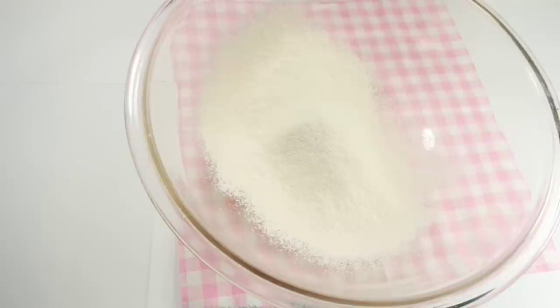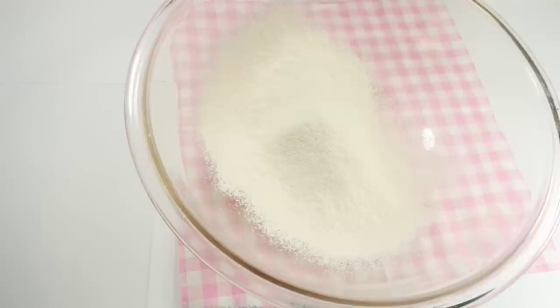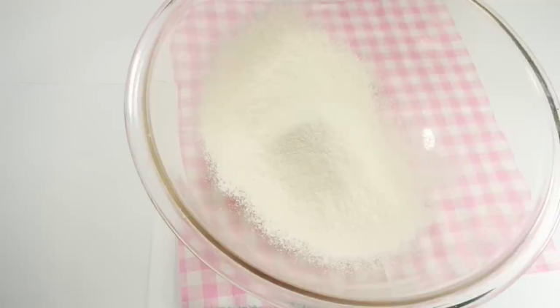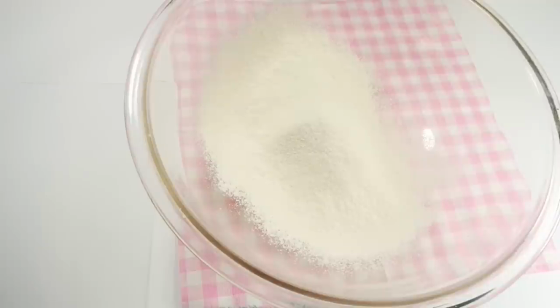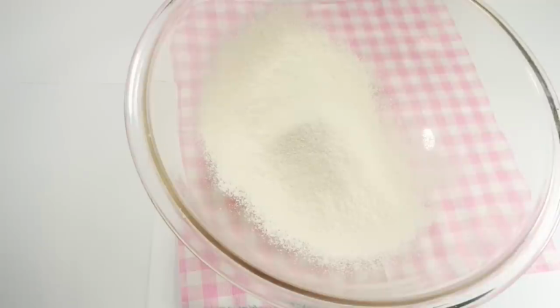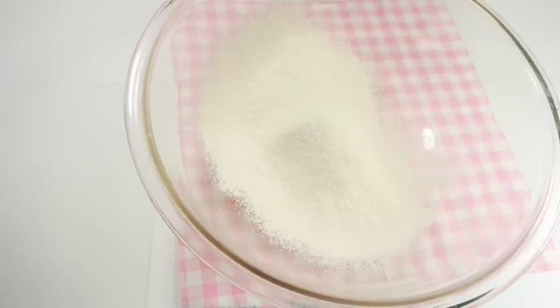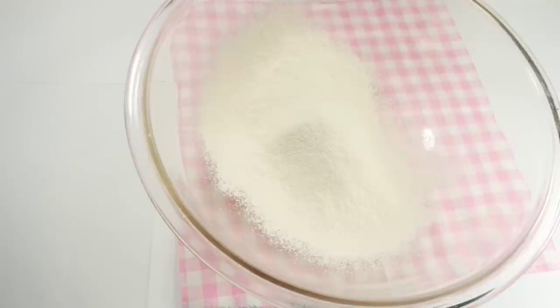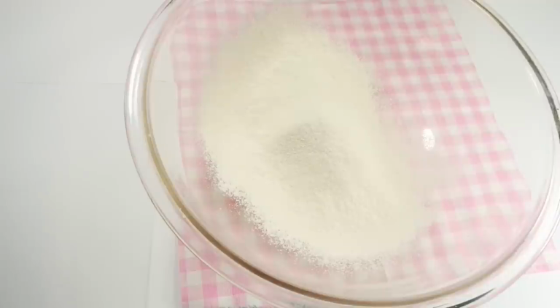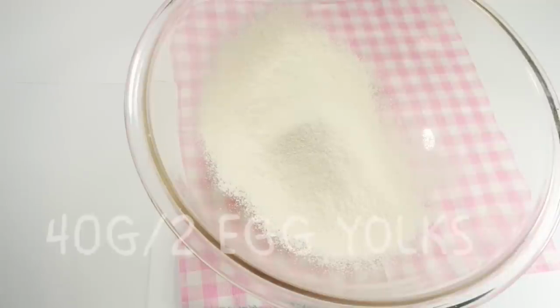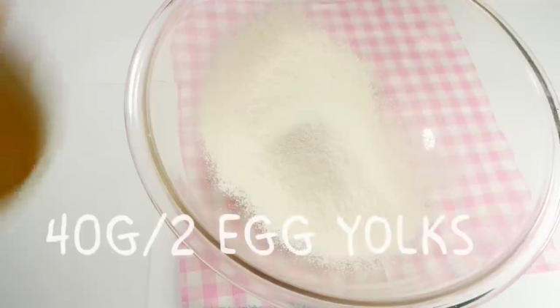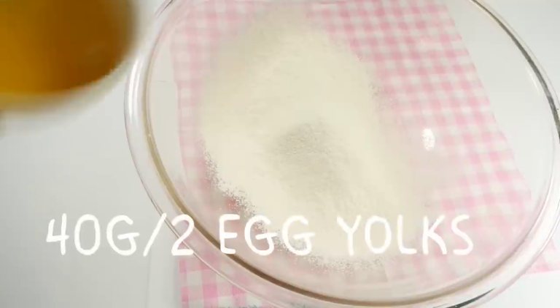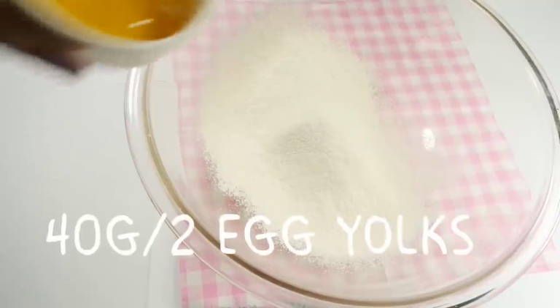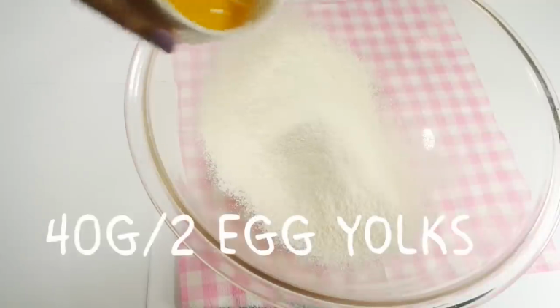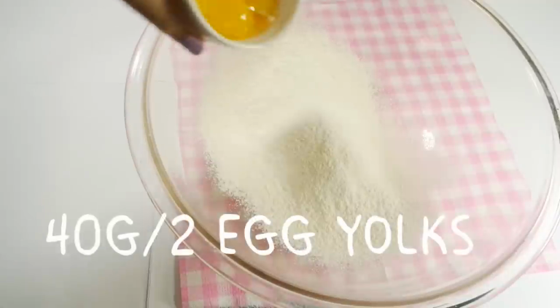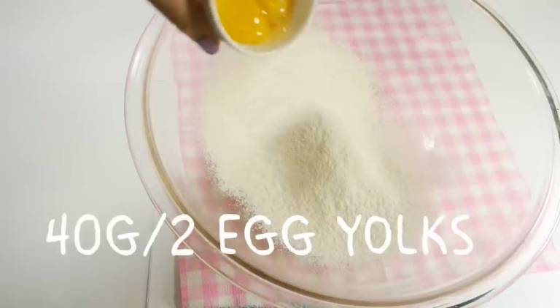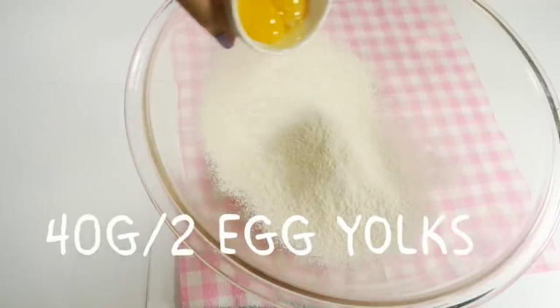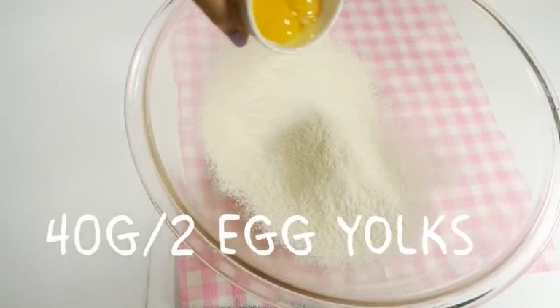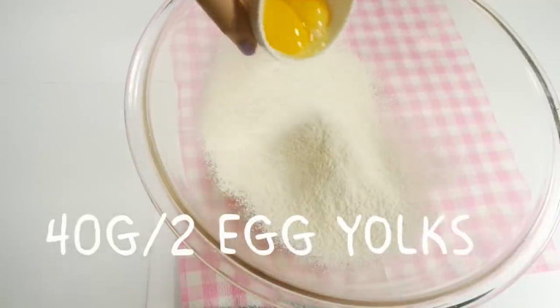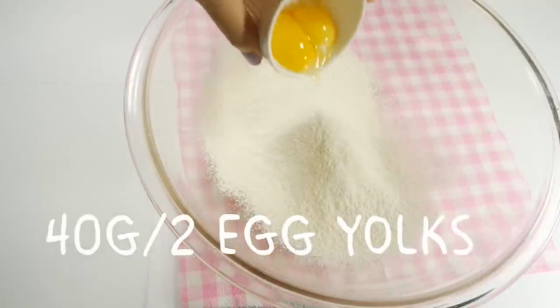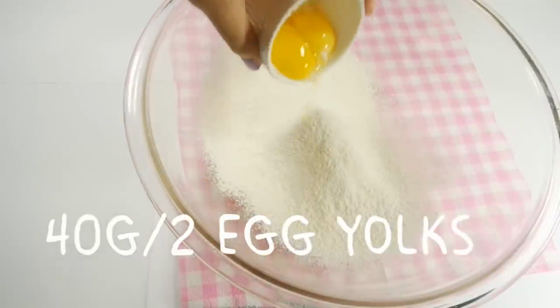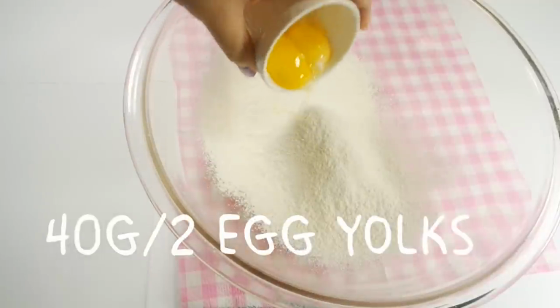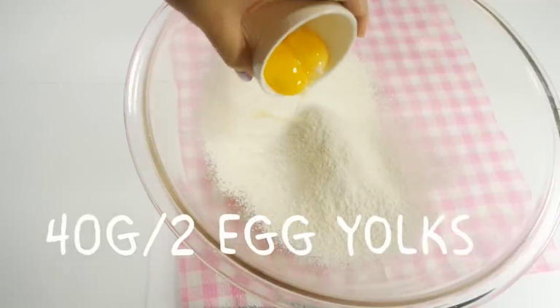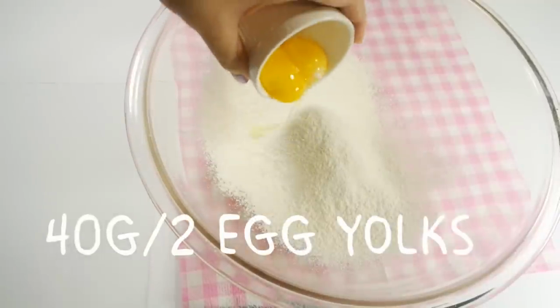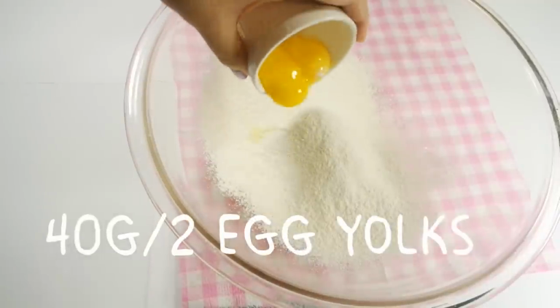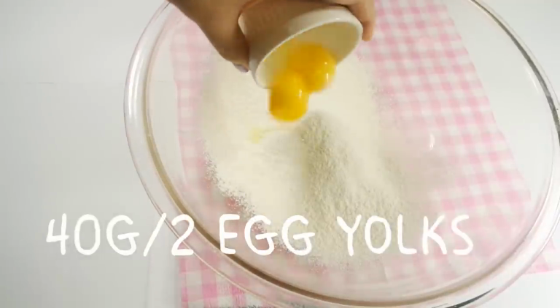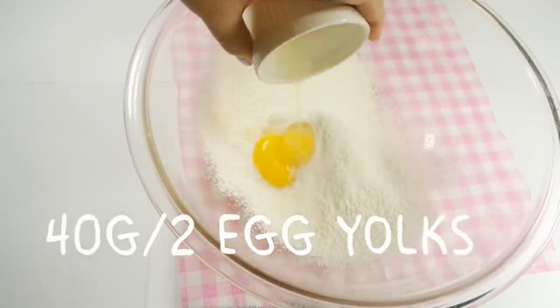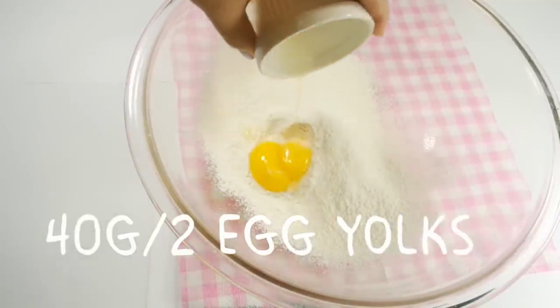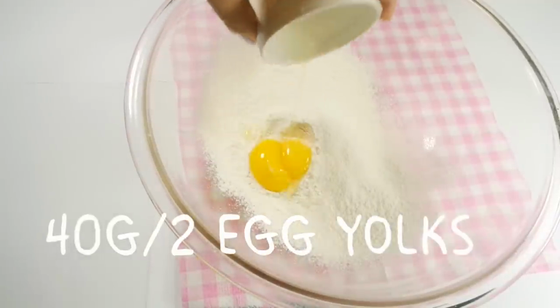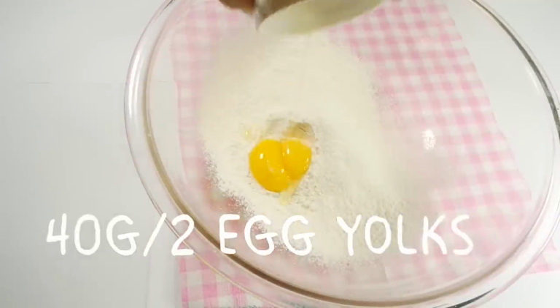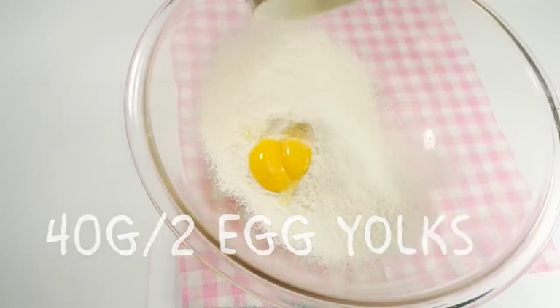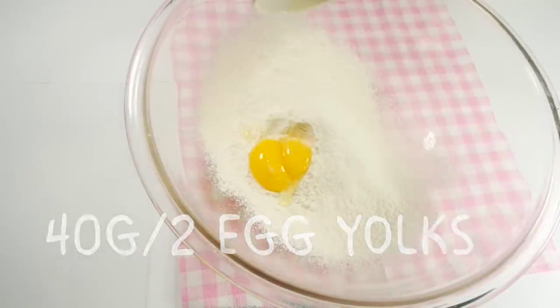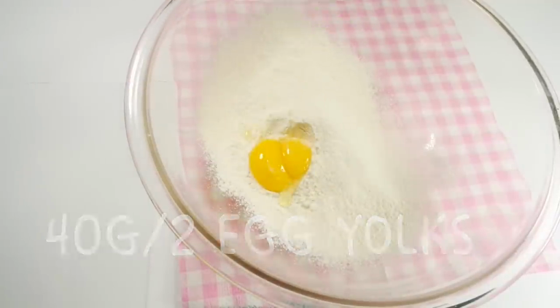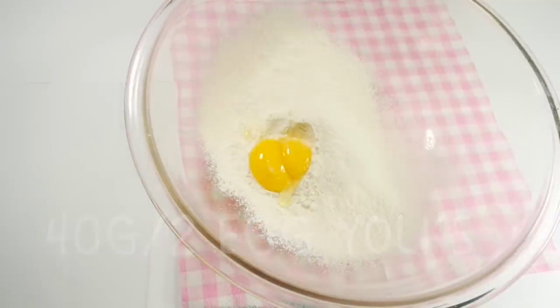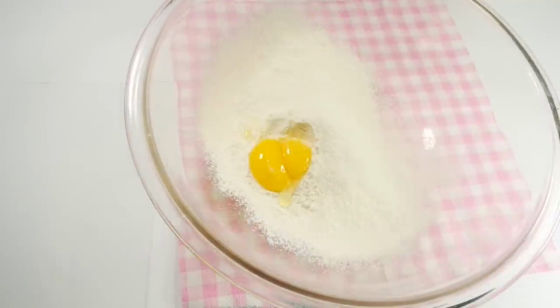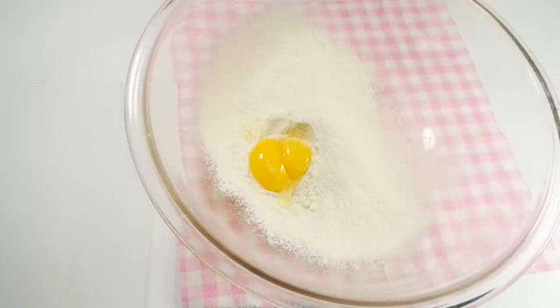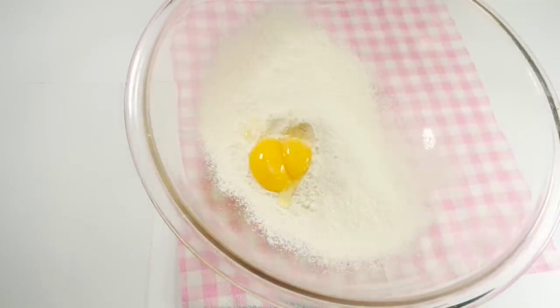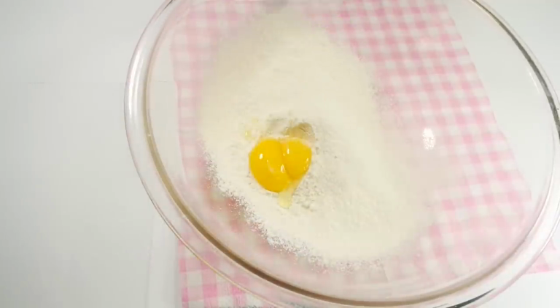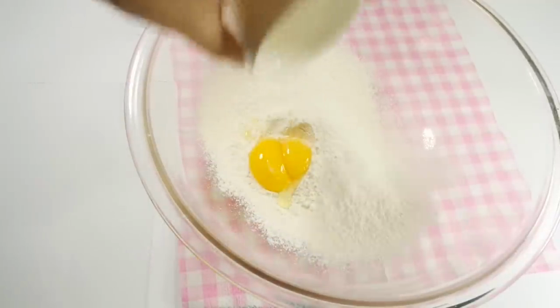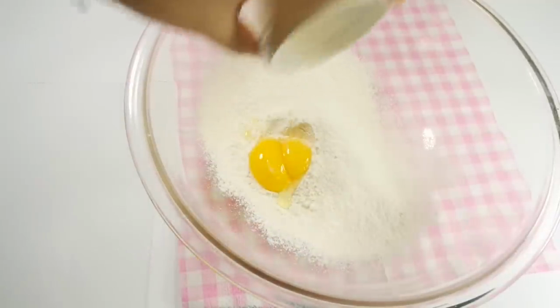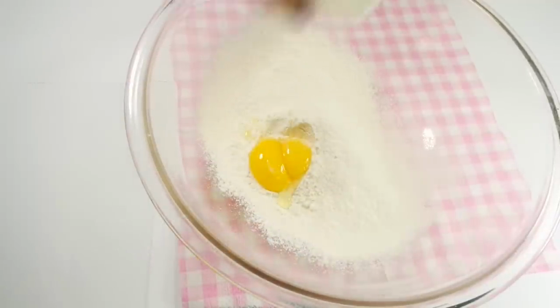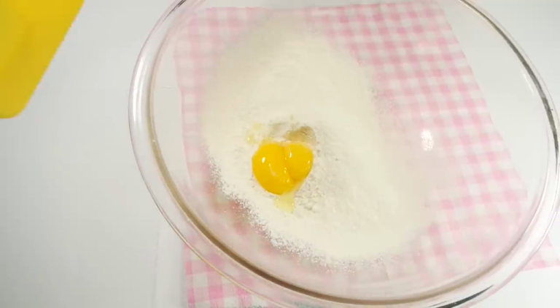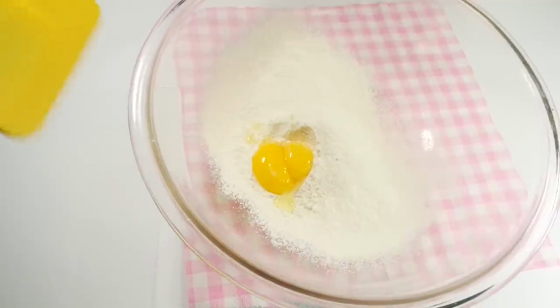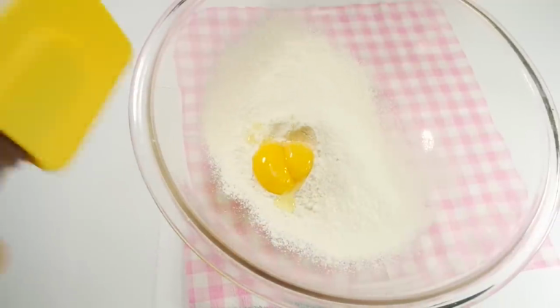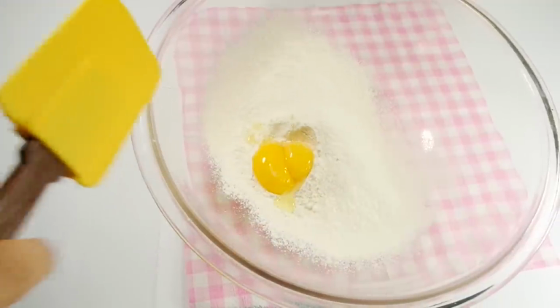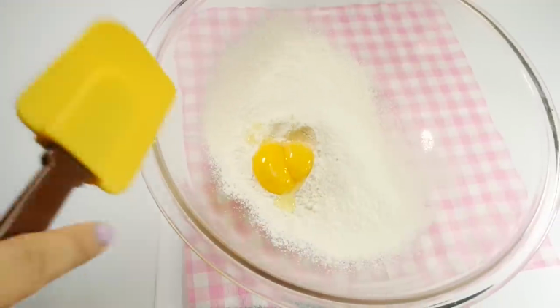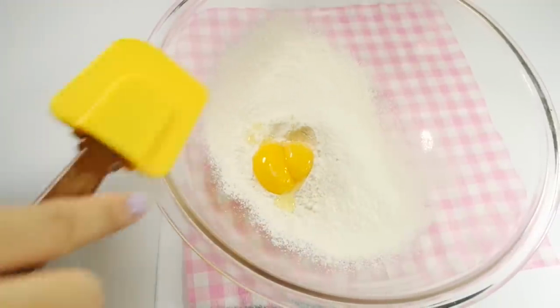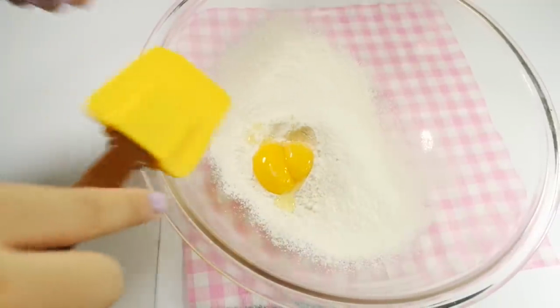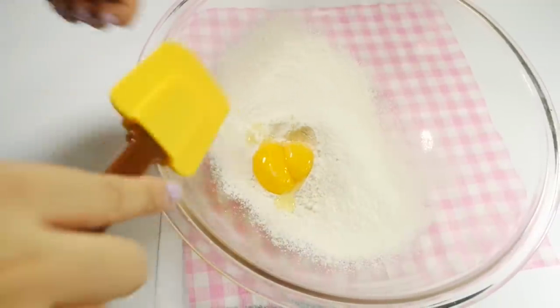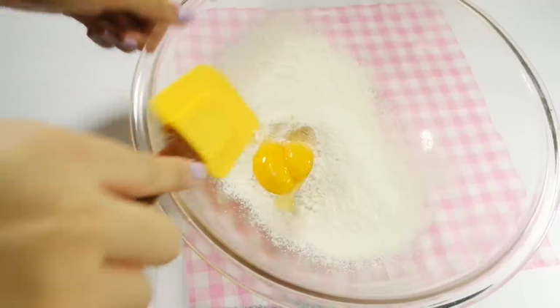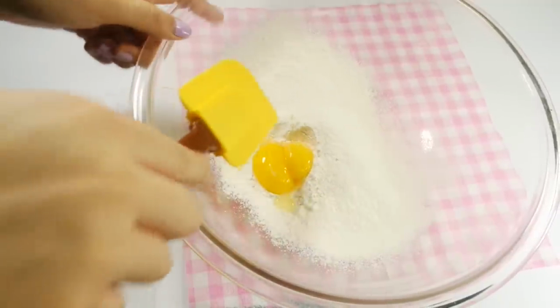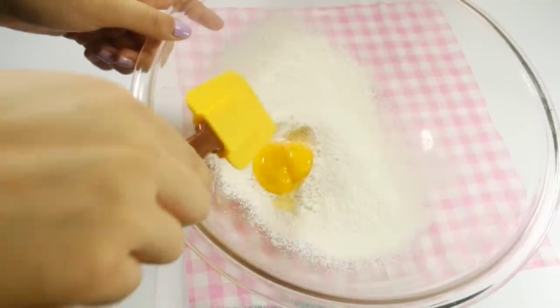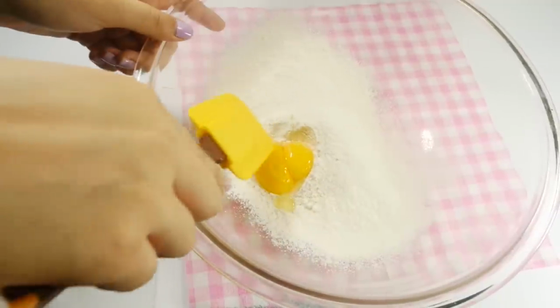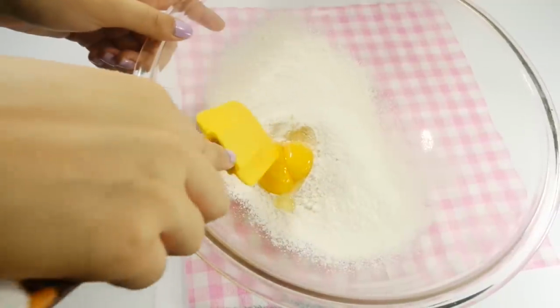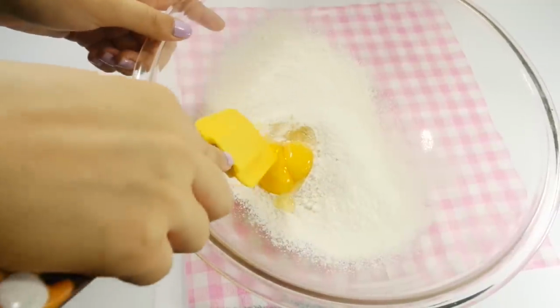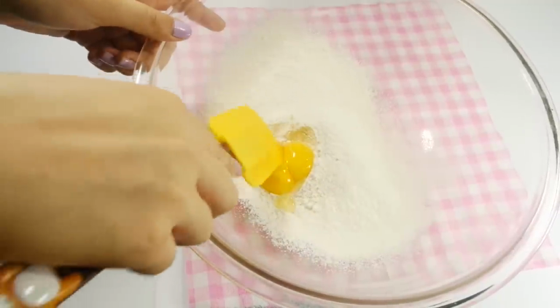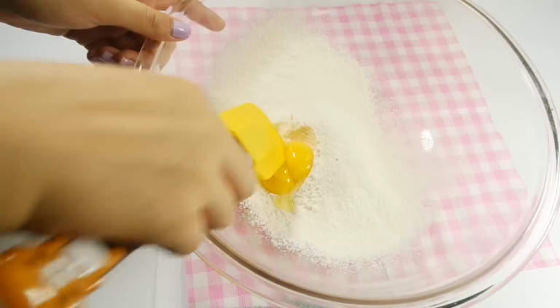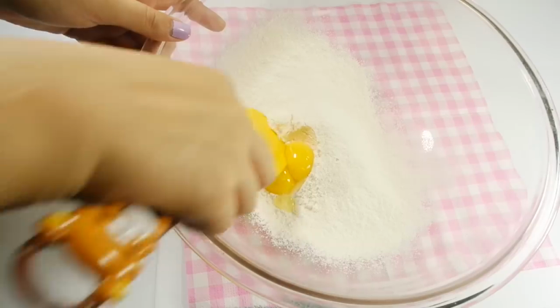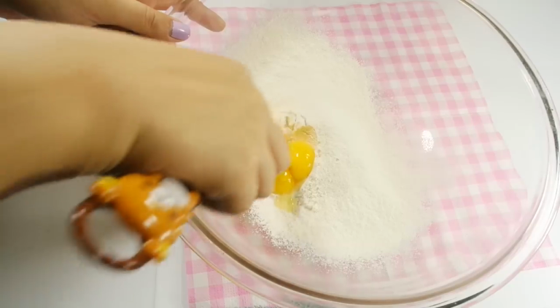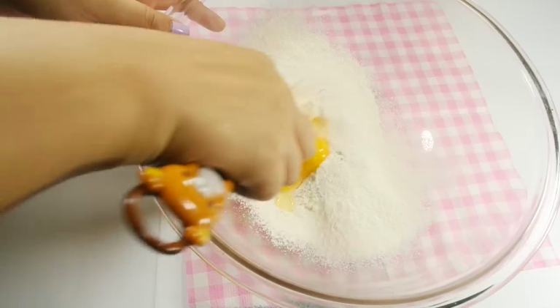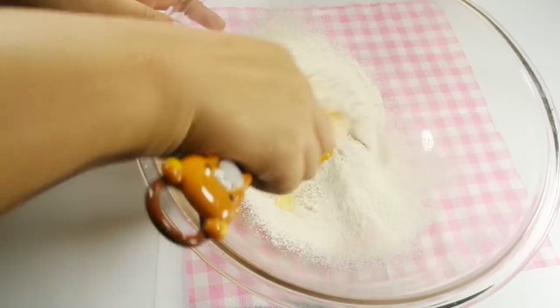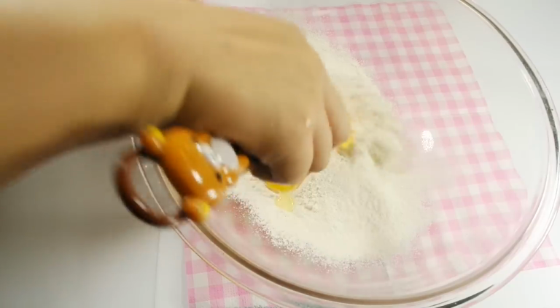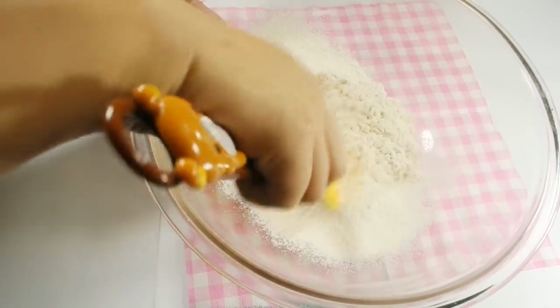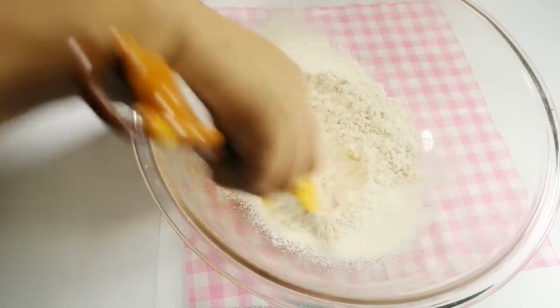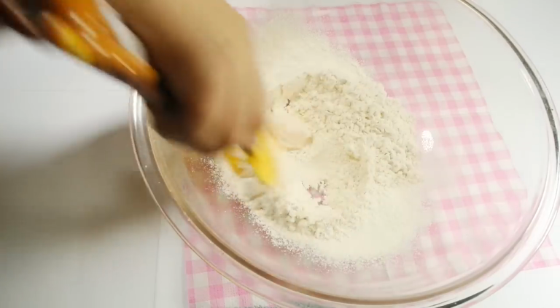Add 2 egg yolks, or 40 grams of eggs if that's what you're into, and mix this together.